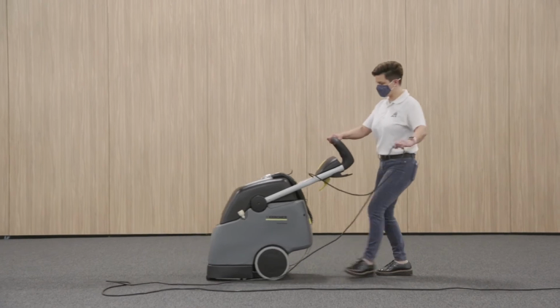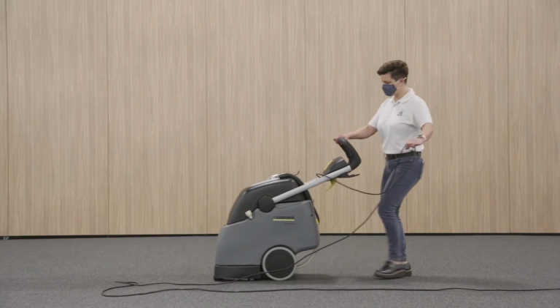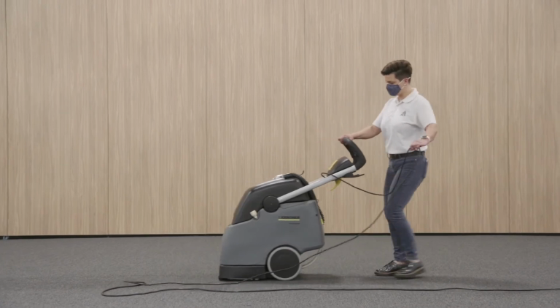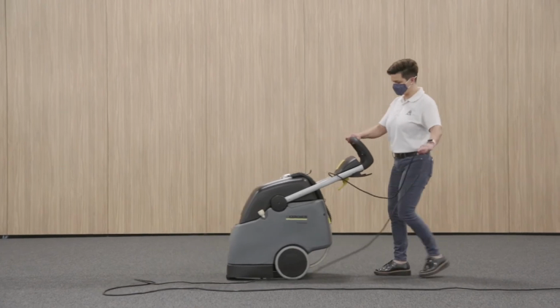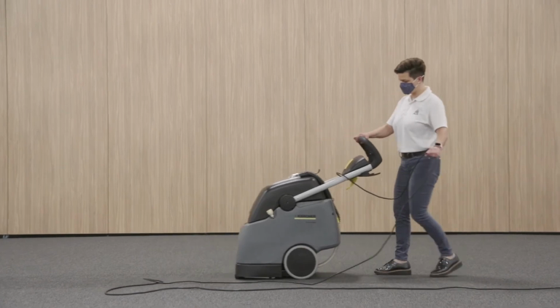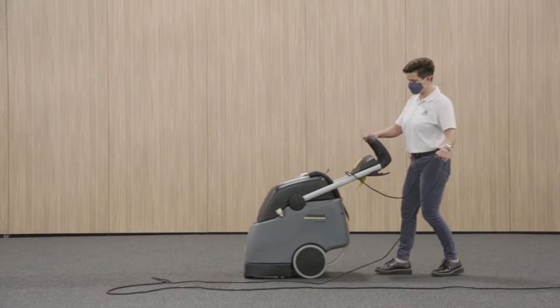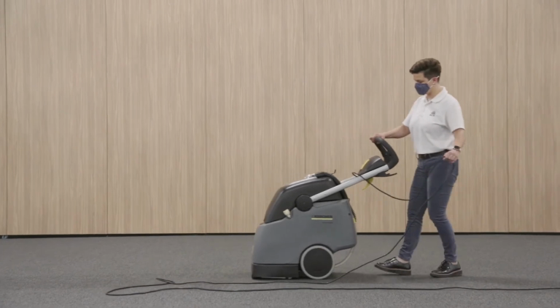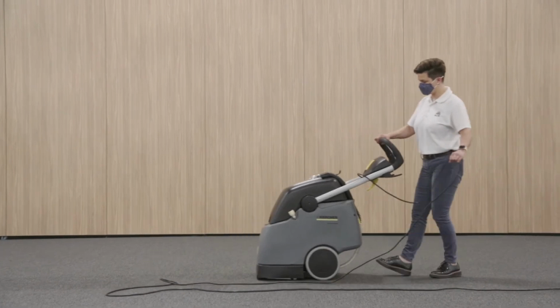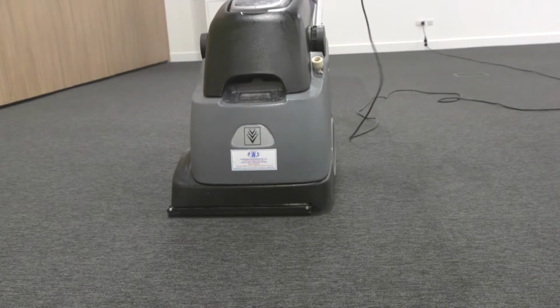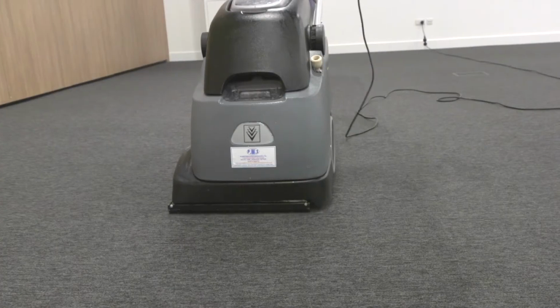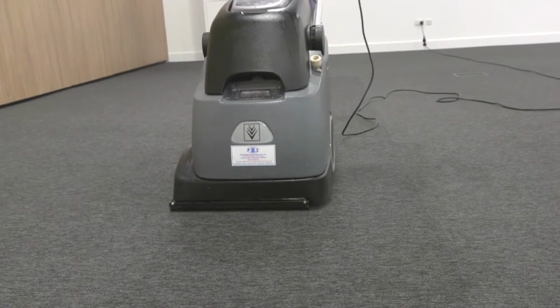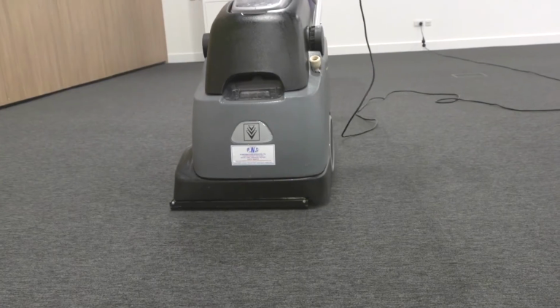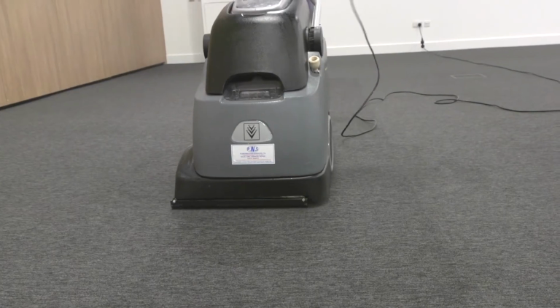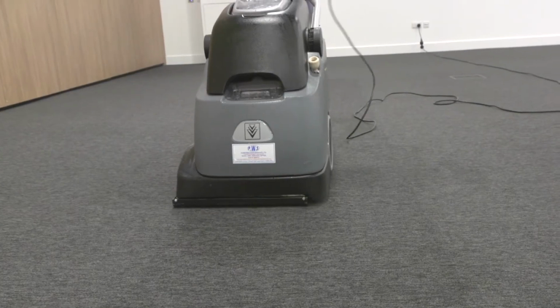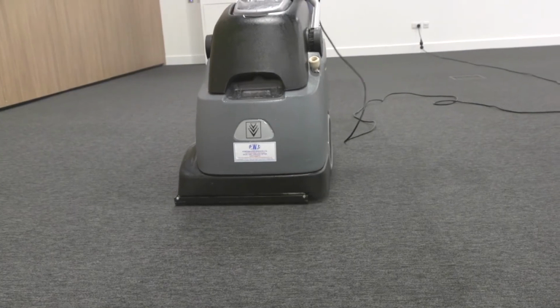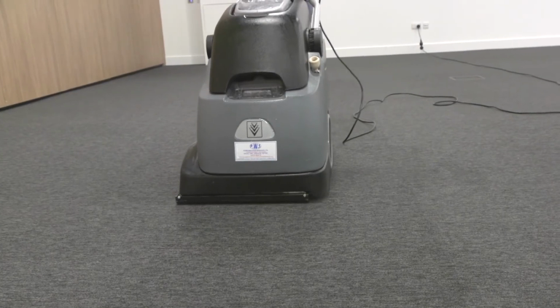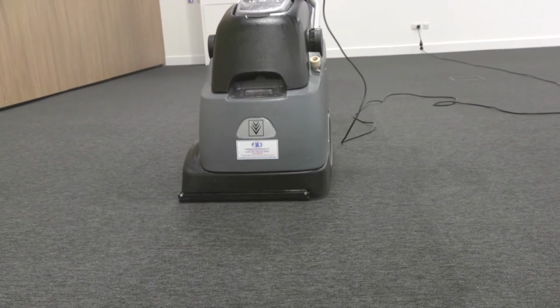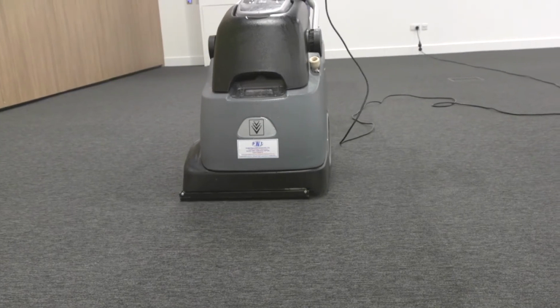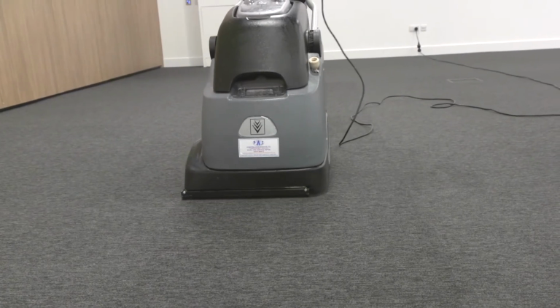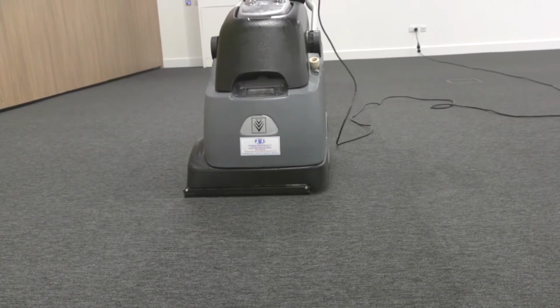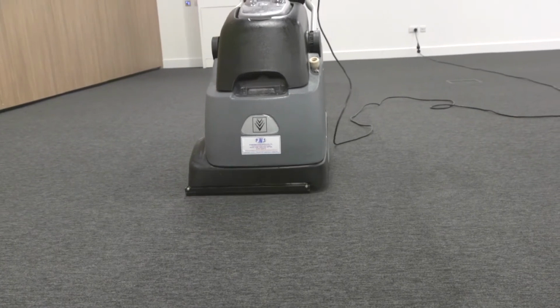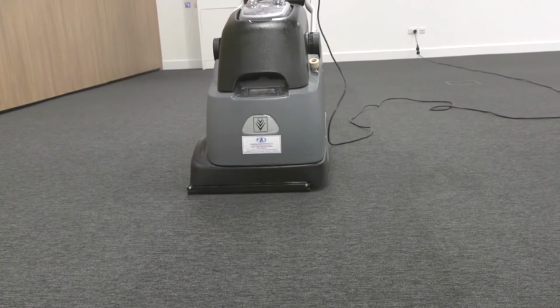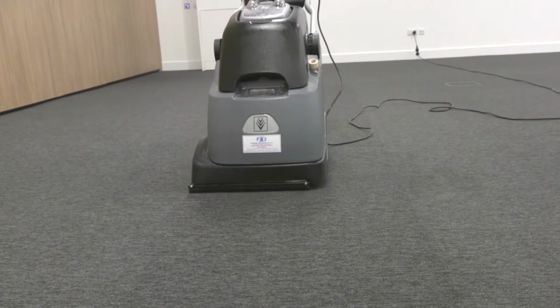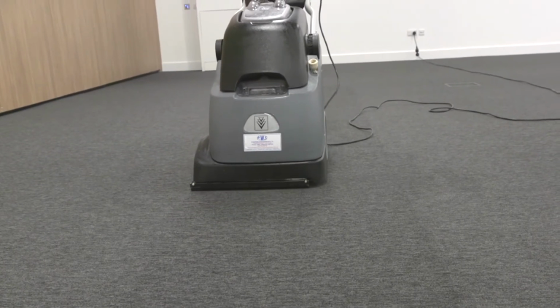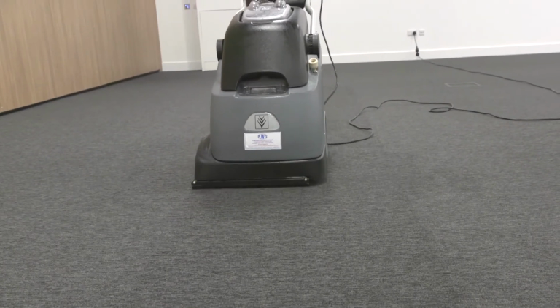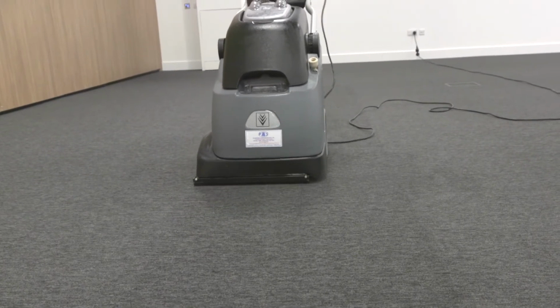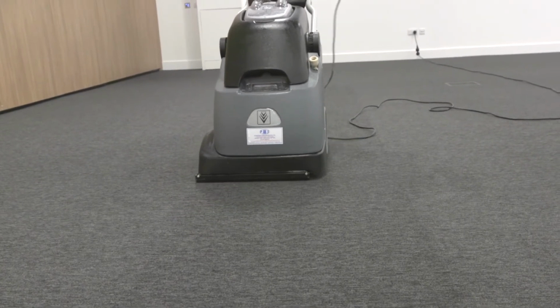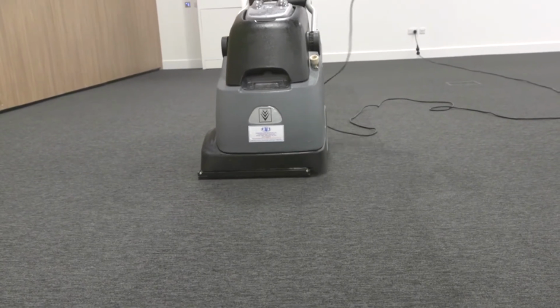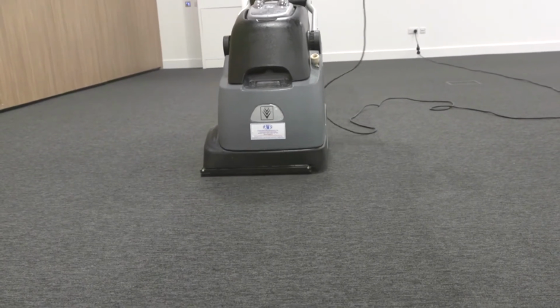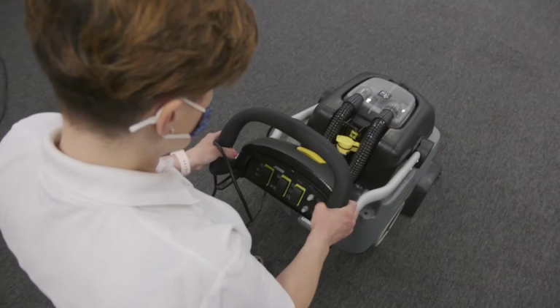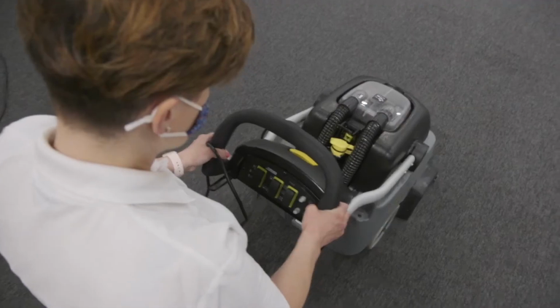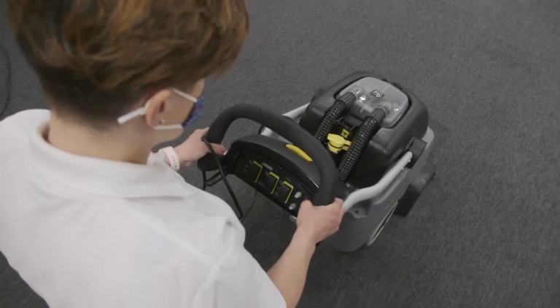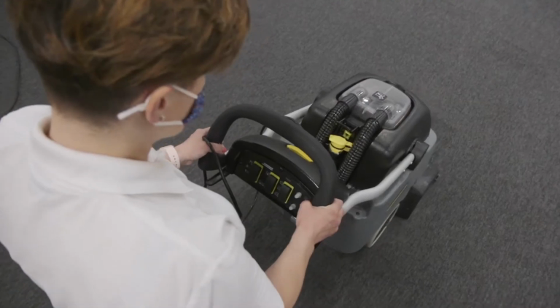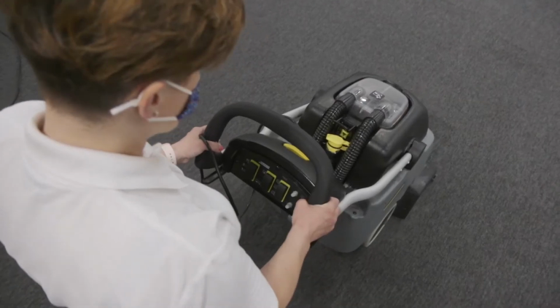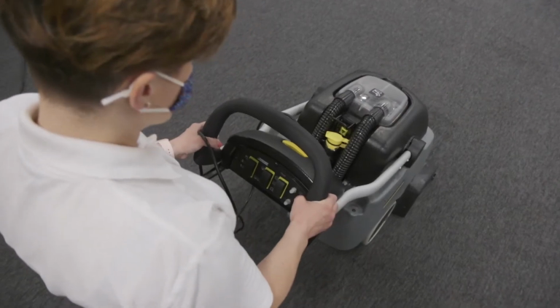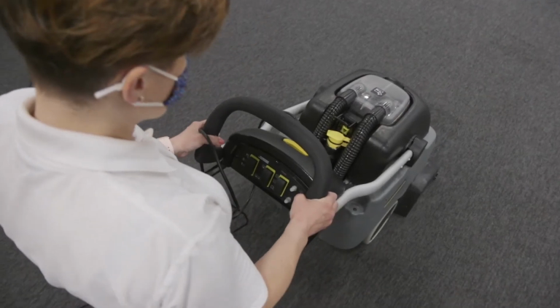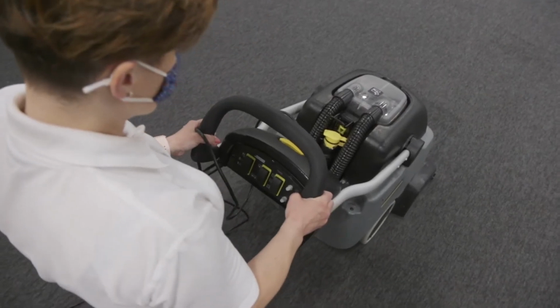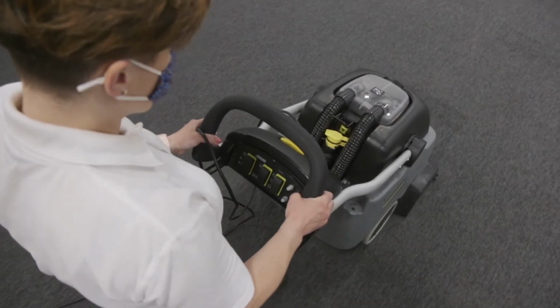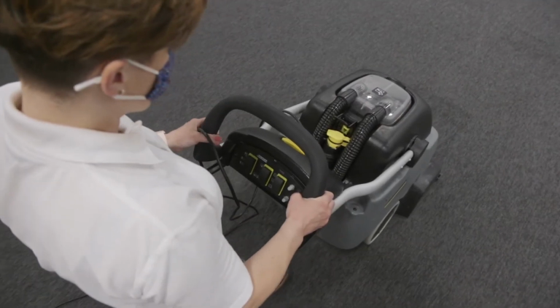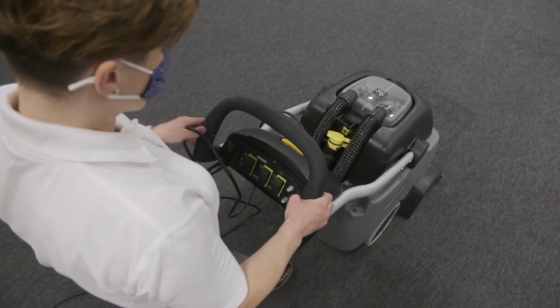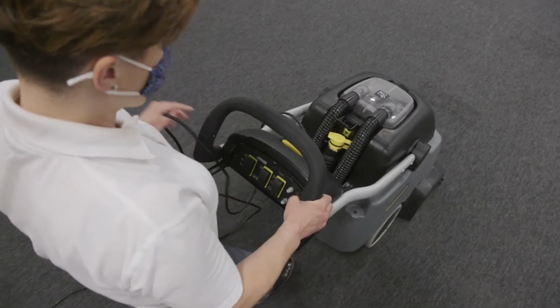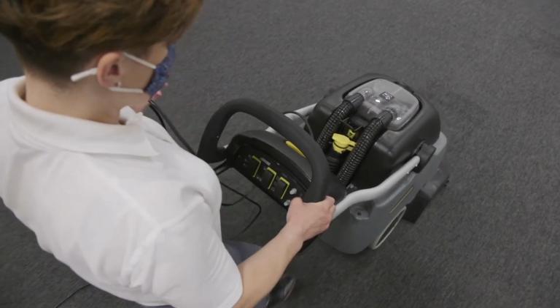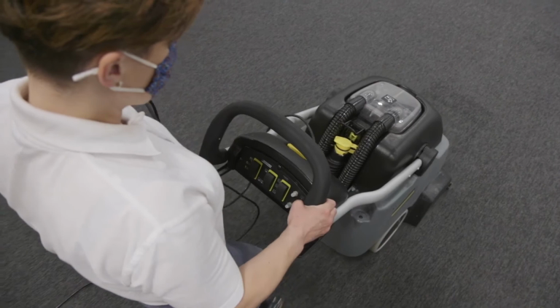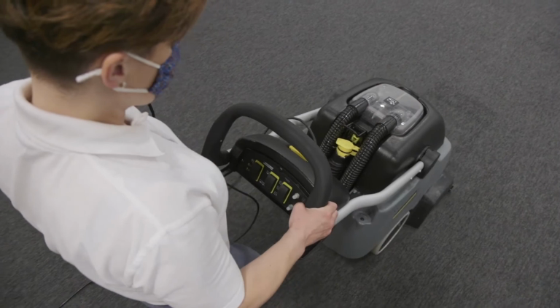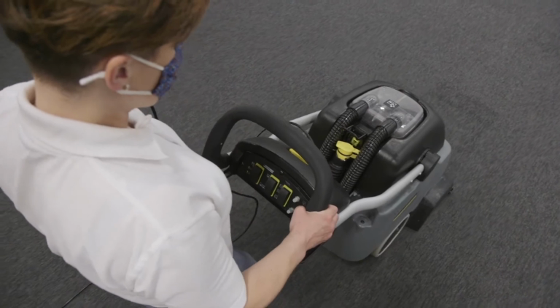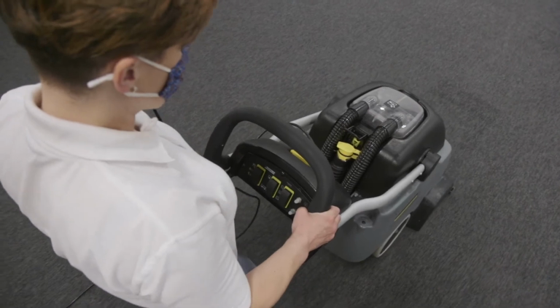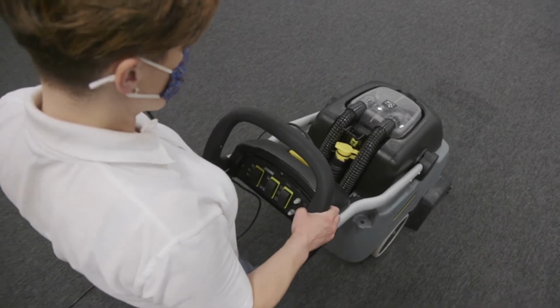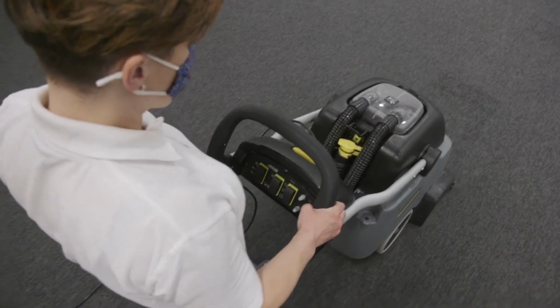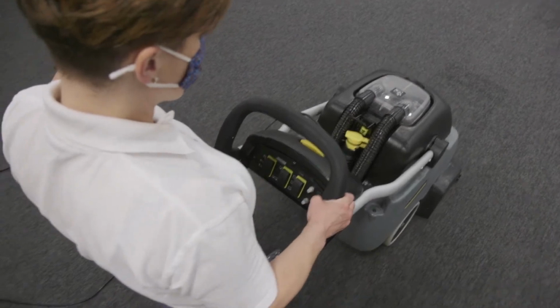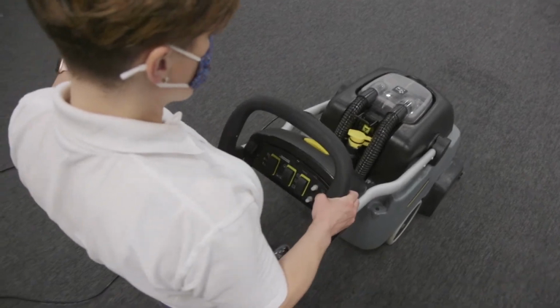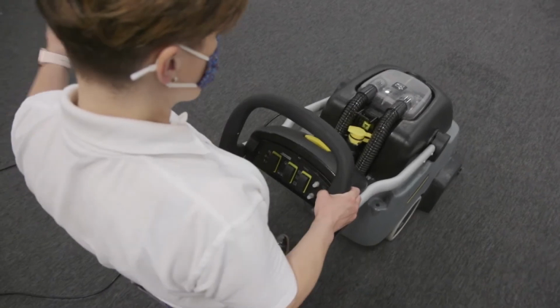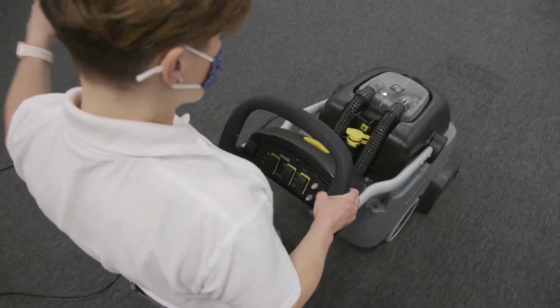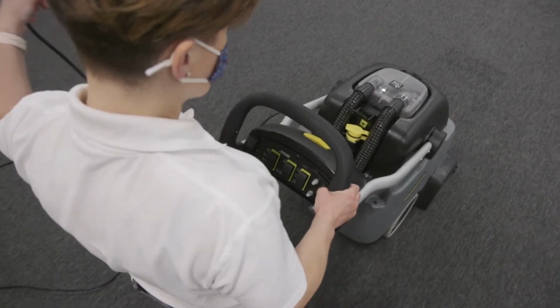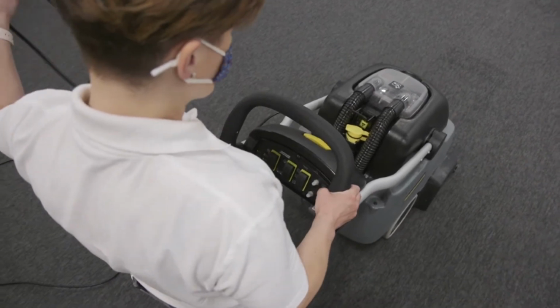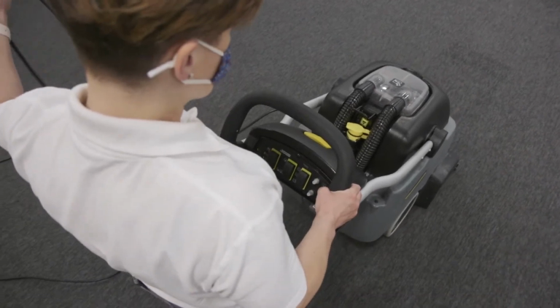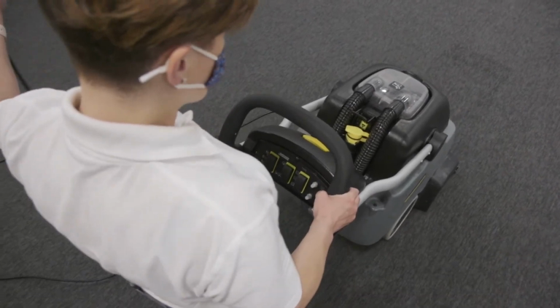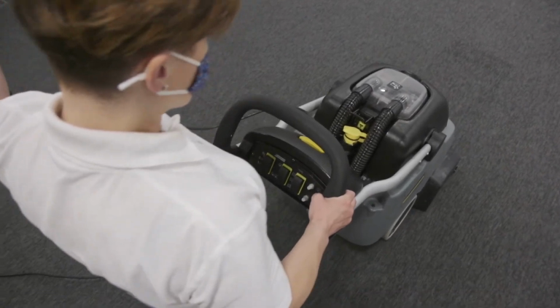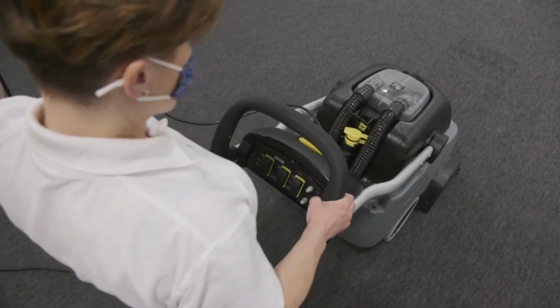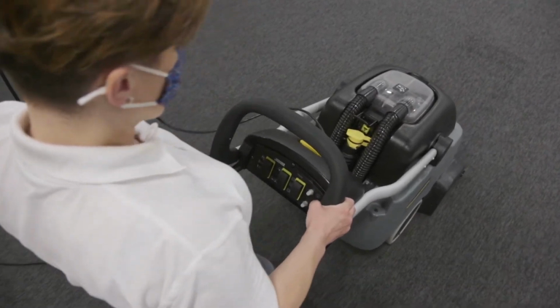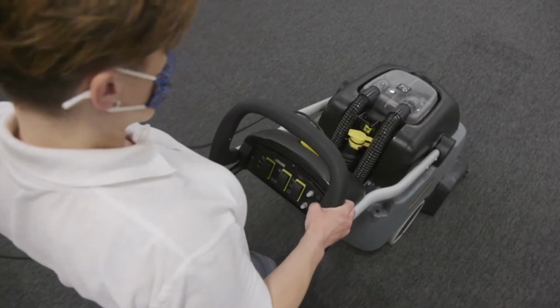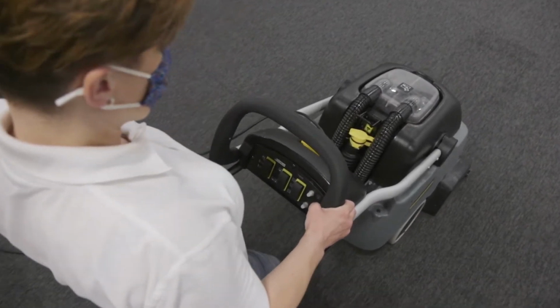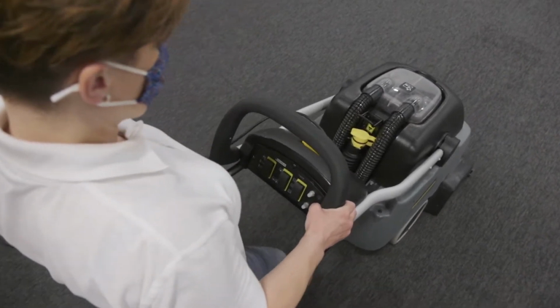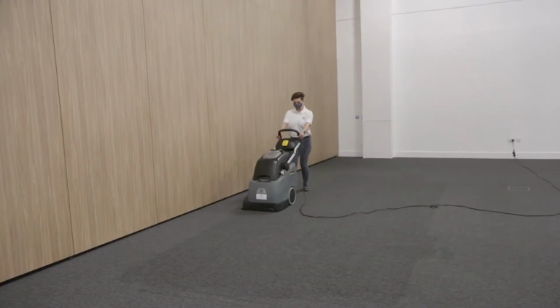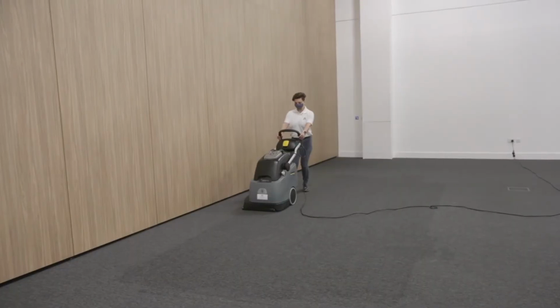We offer both hot water cleaning and dry cleaning, and our services are available on a contract solution to meet your needs.